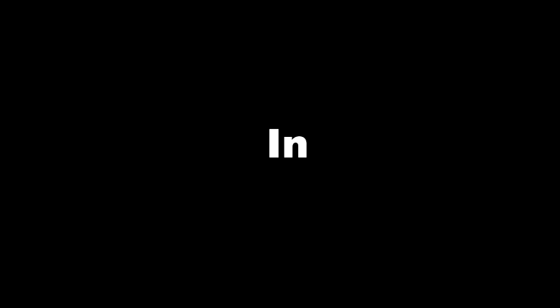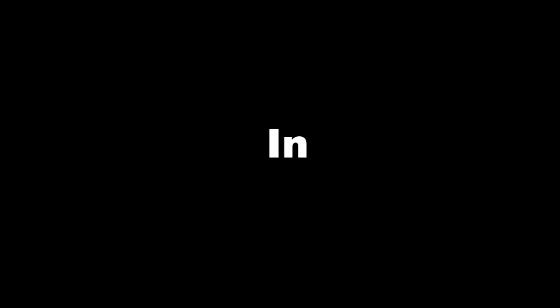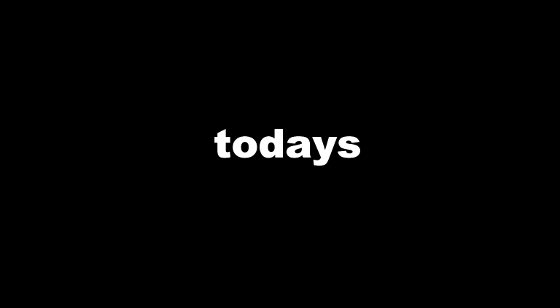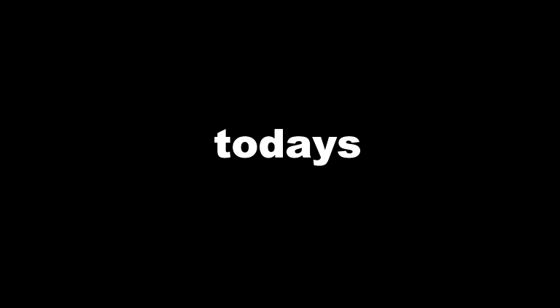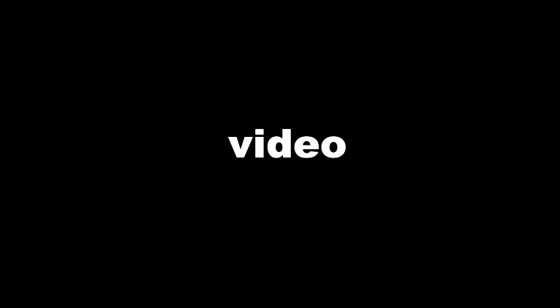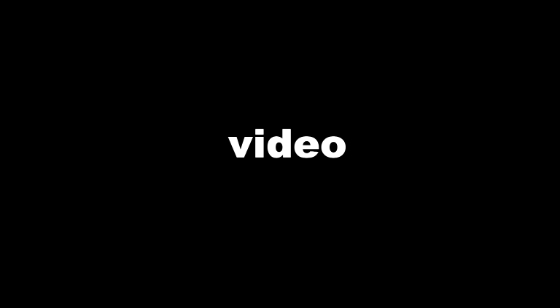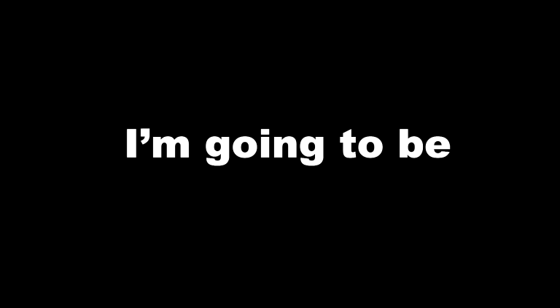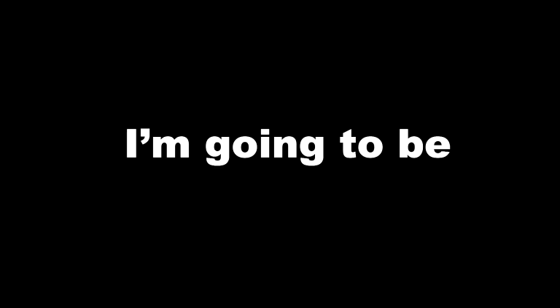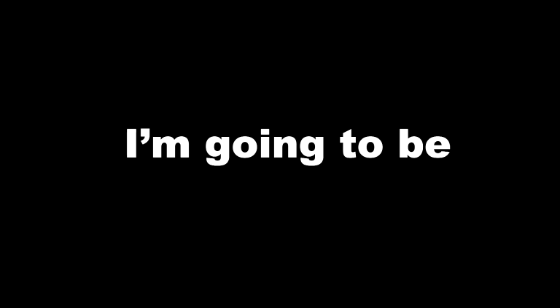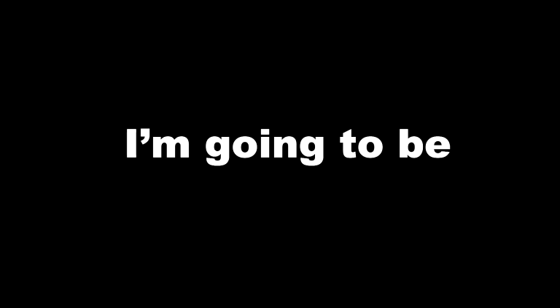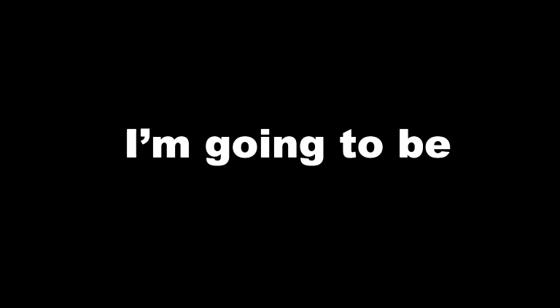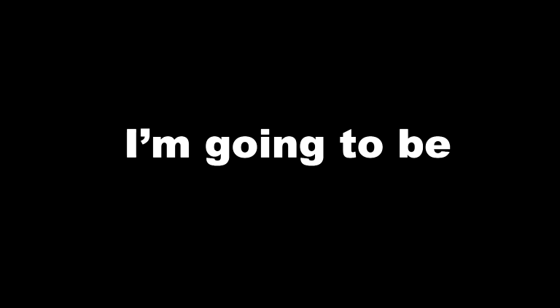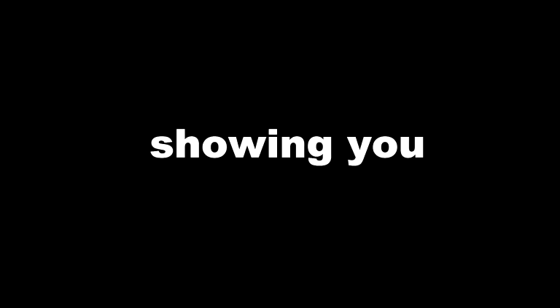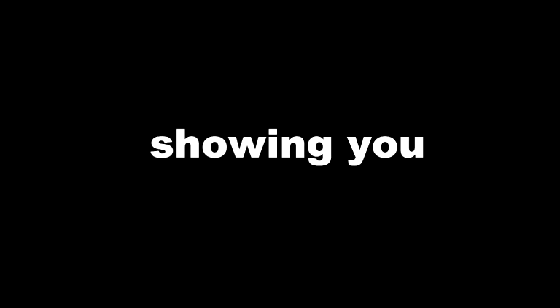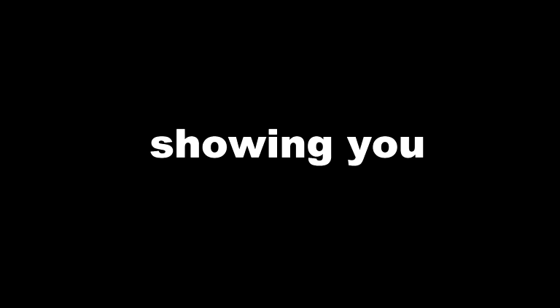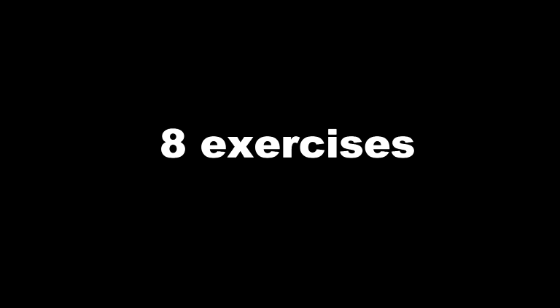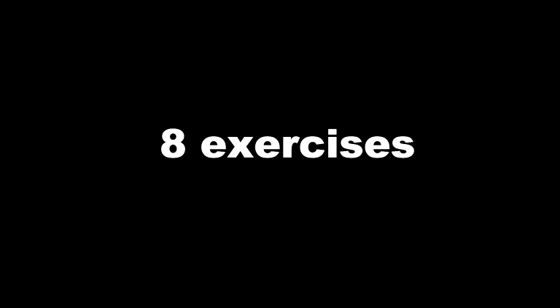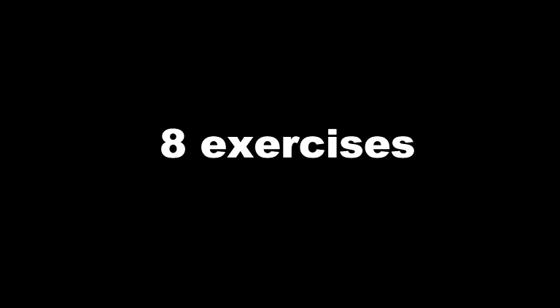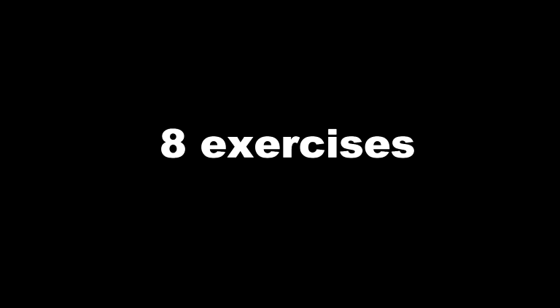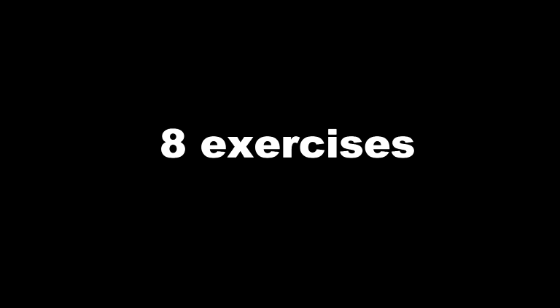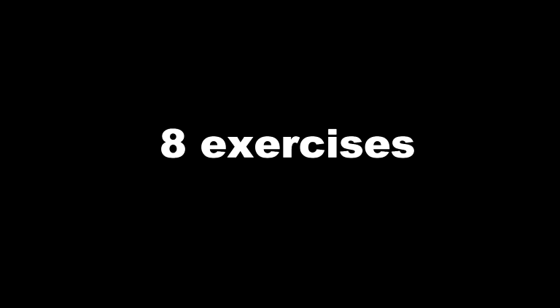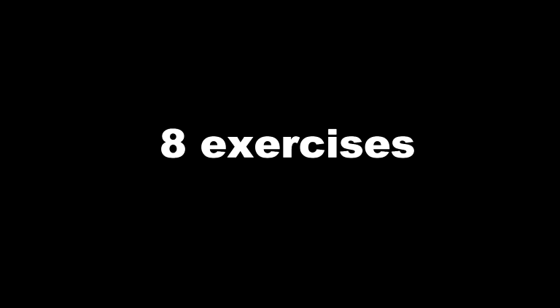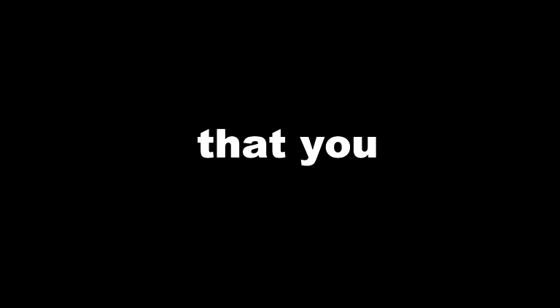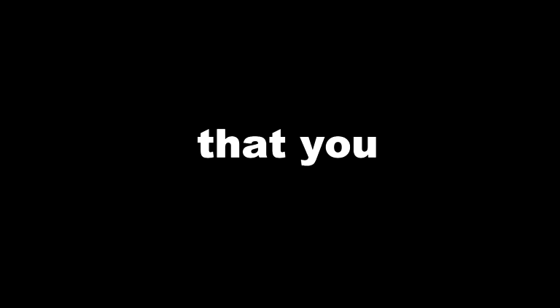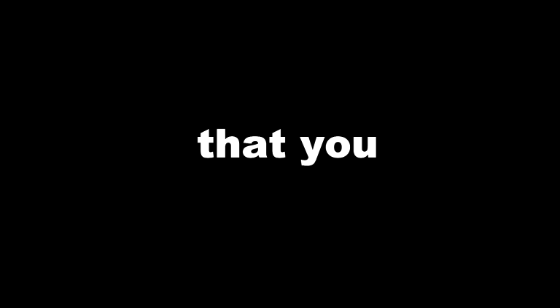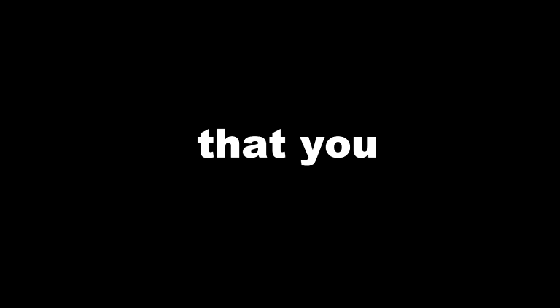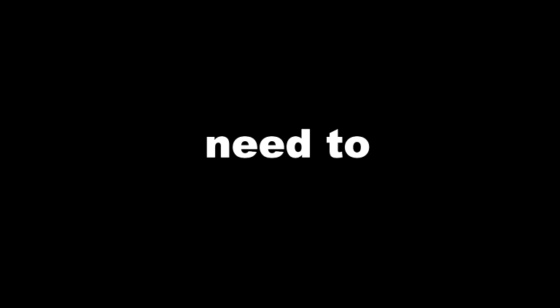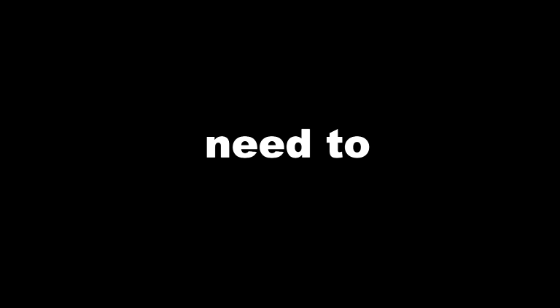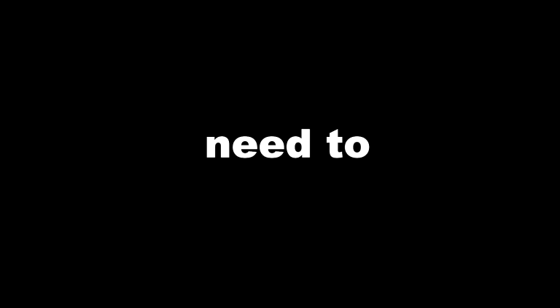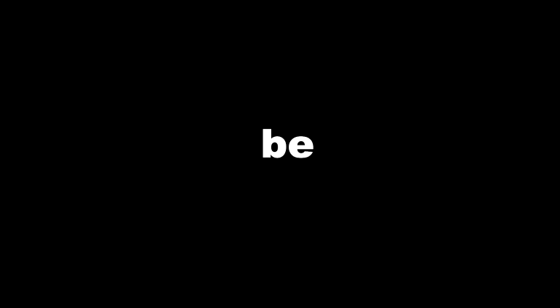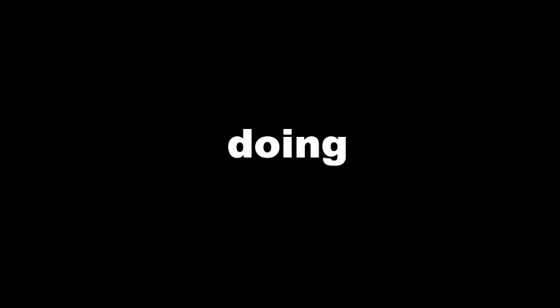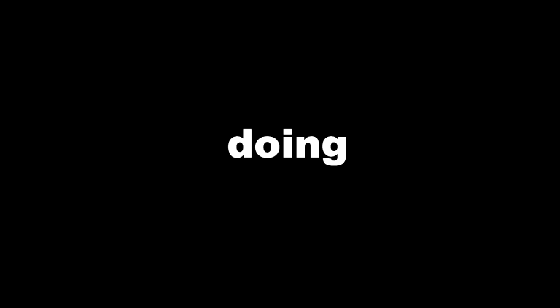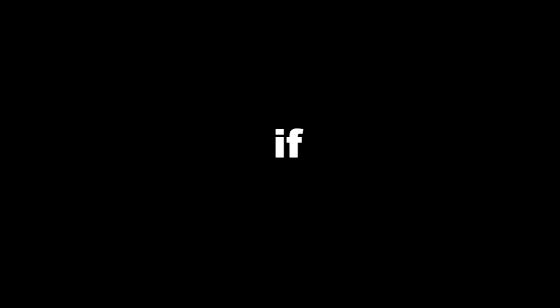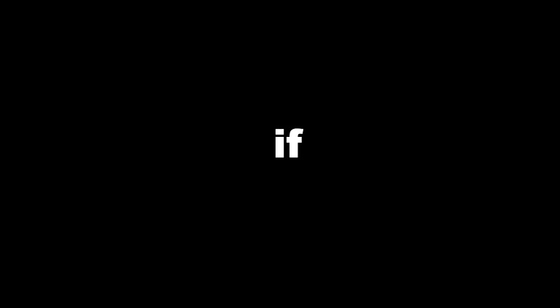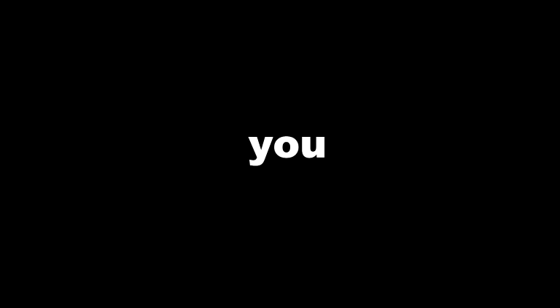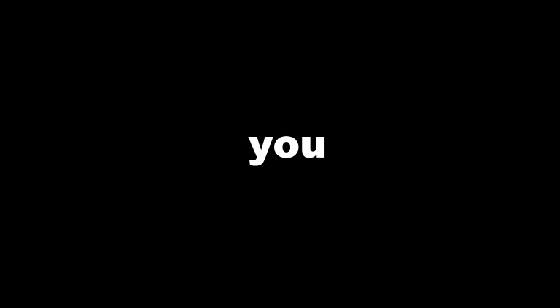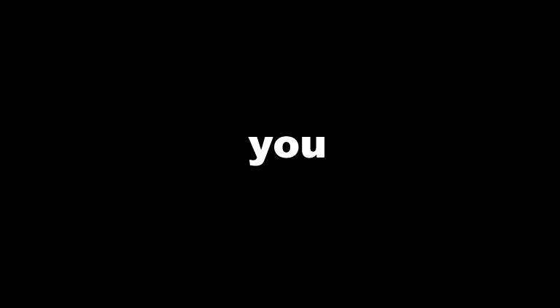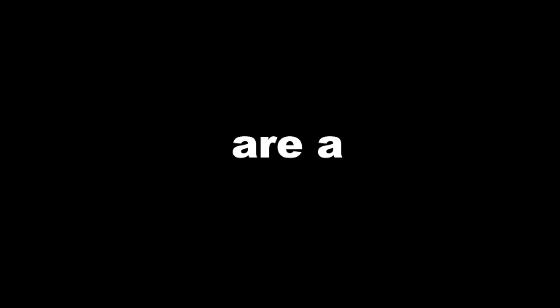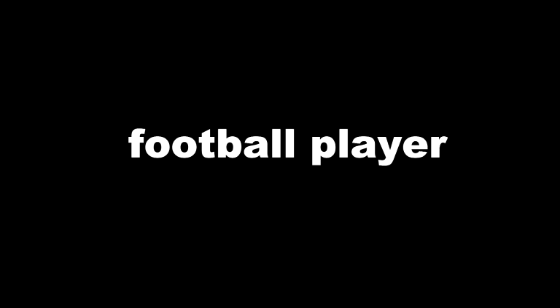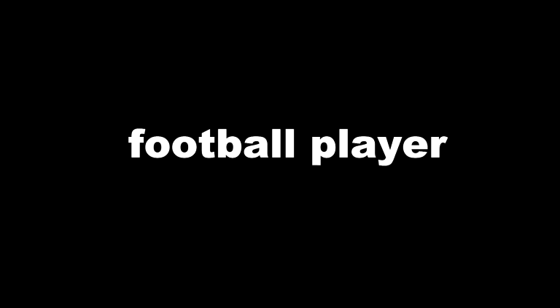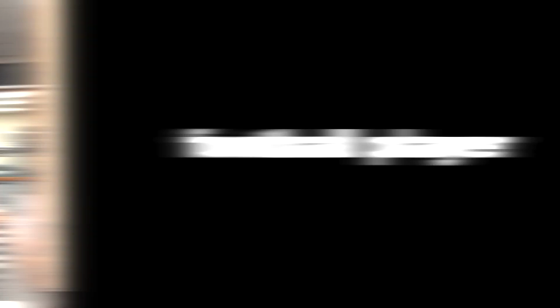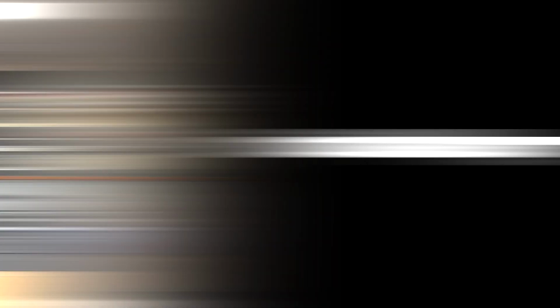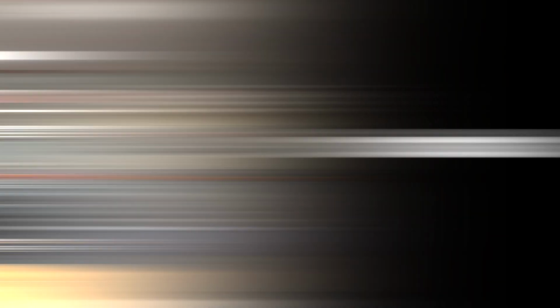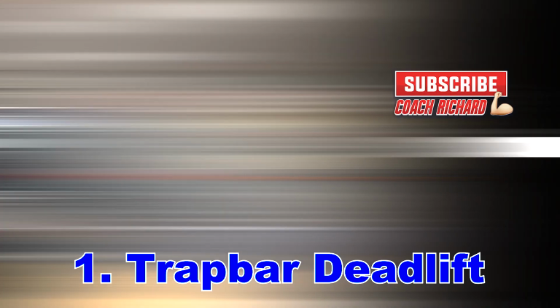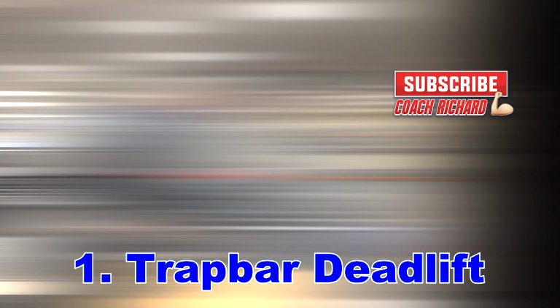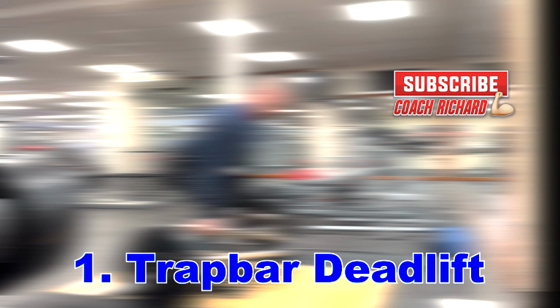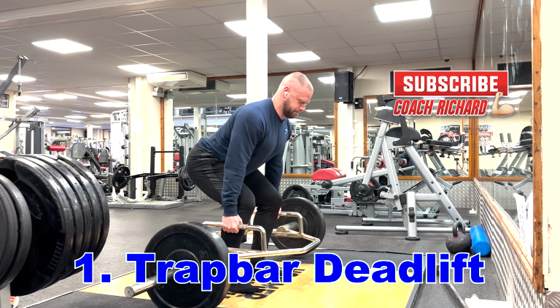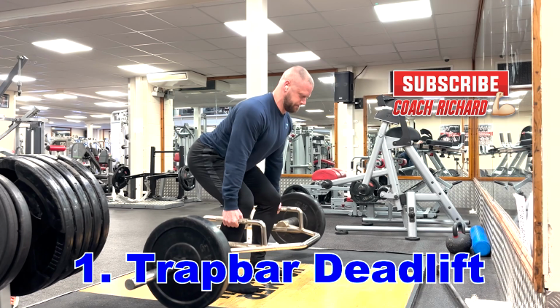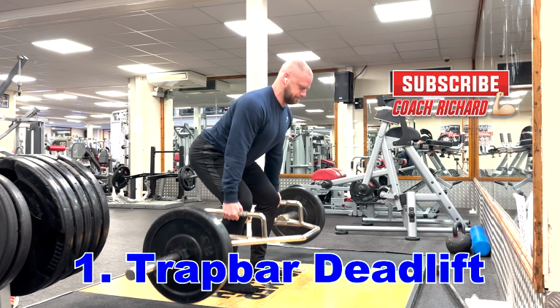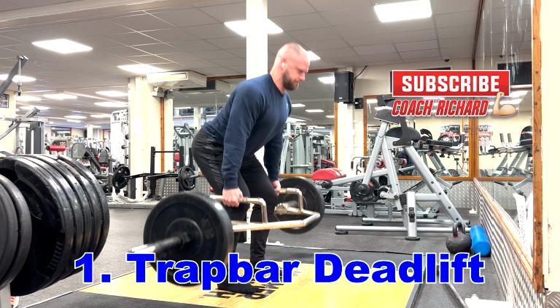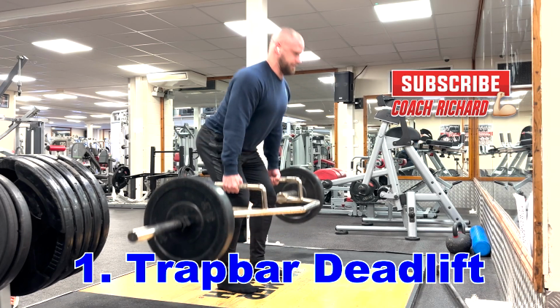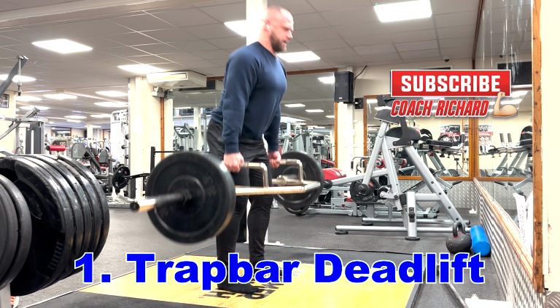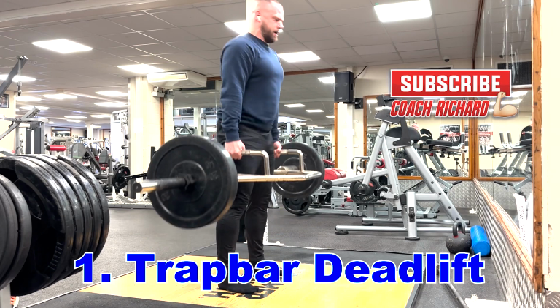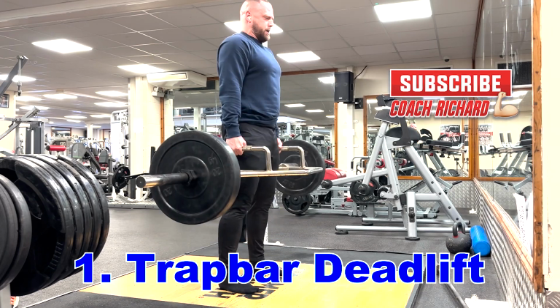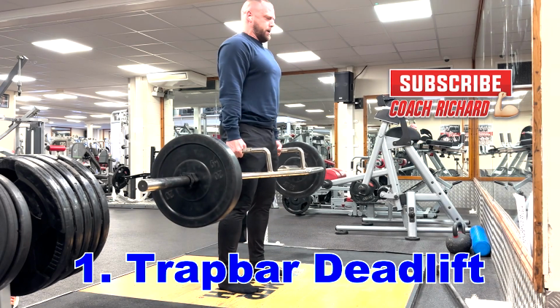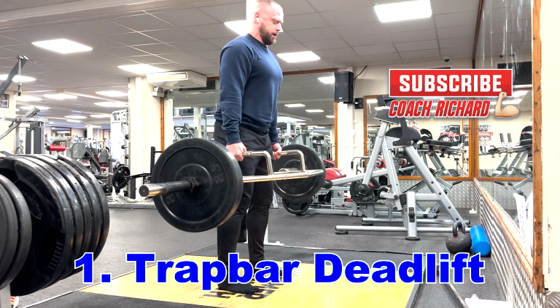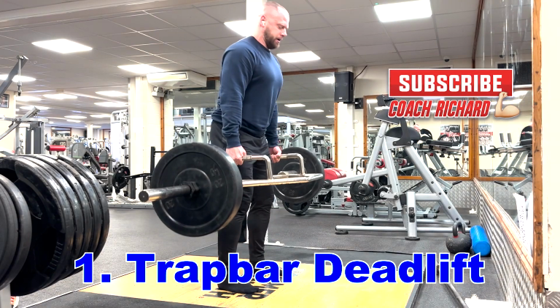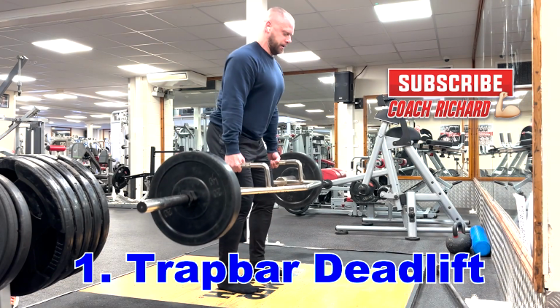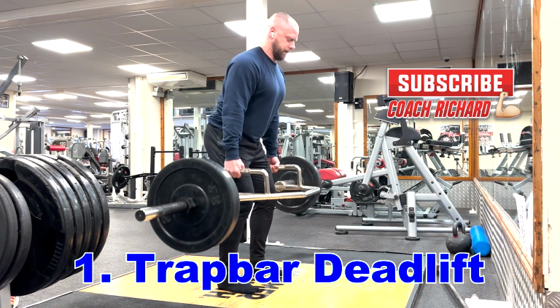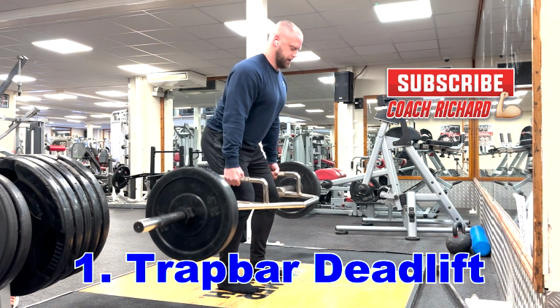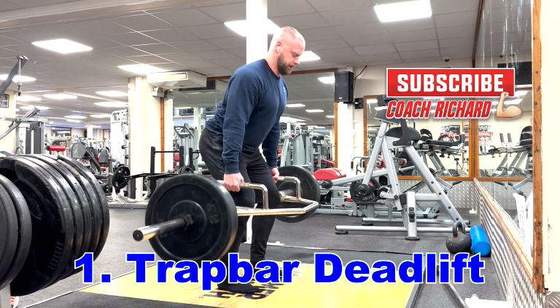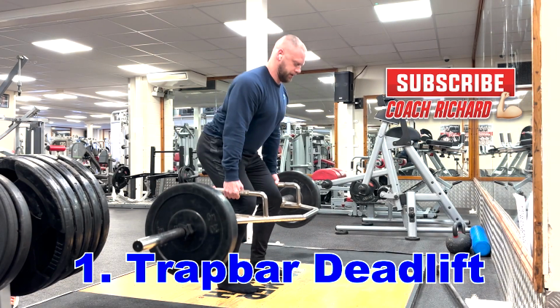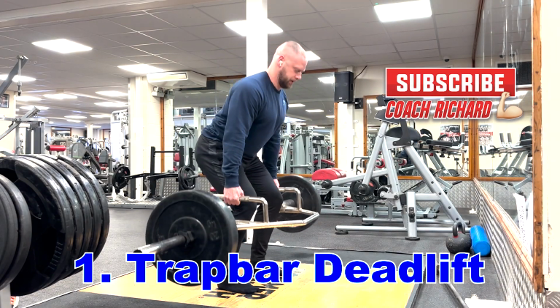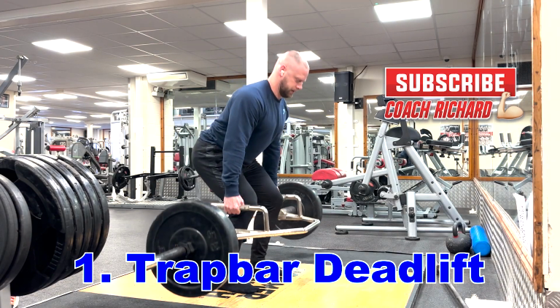In today's video, I'm going to be showing you eight exercises that you need to be doing if you are a football player. First up, we're going to be going for a trap bar deadlift.